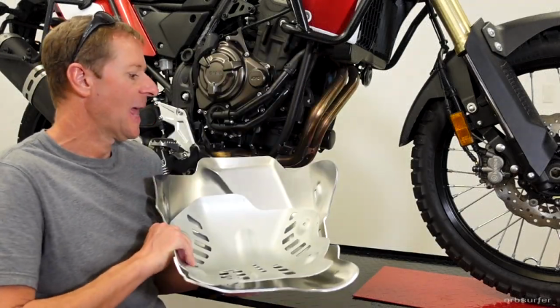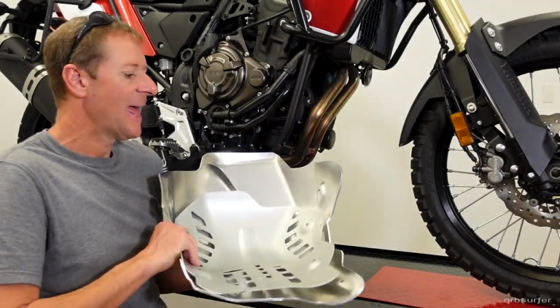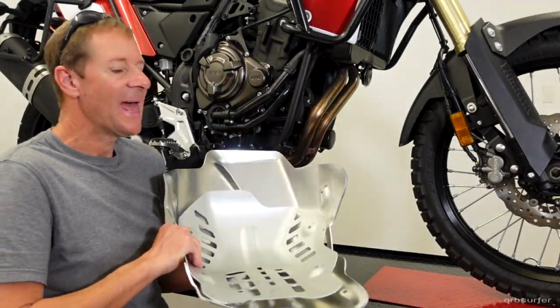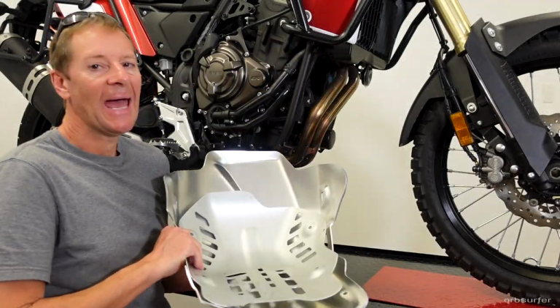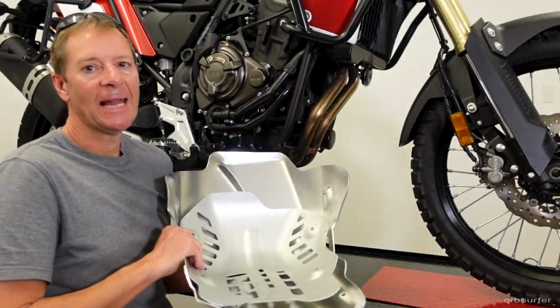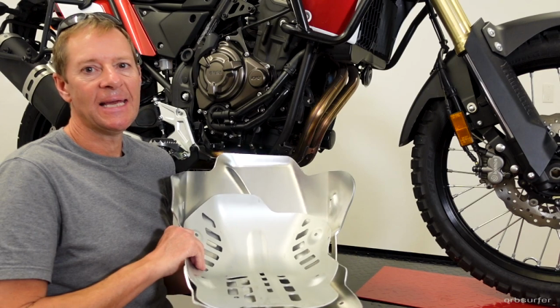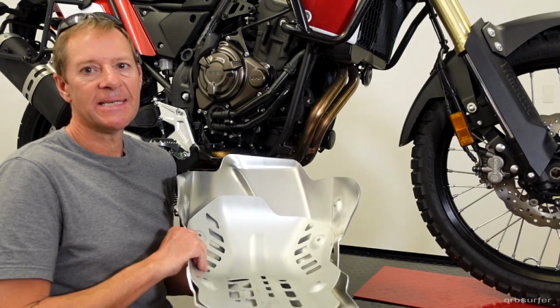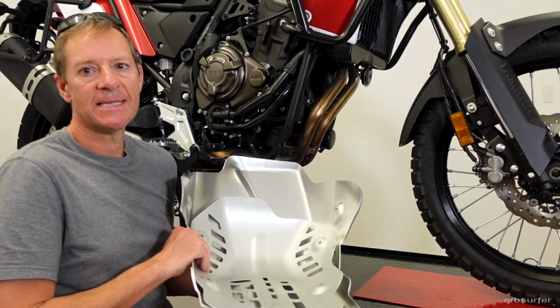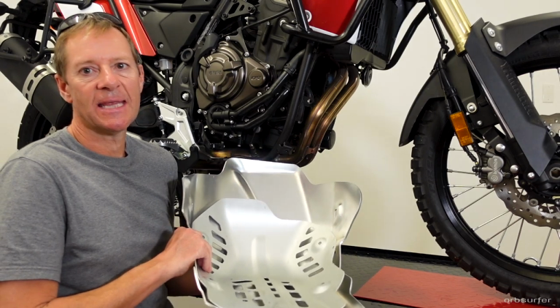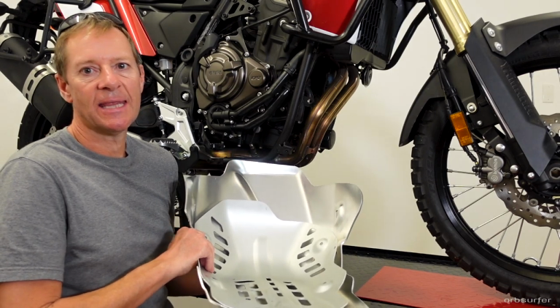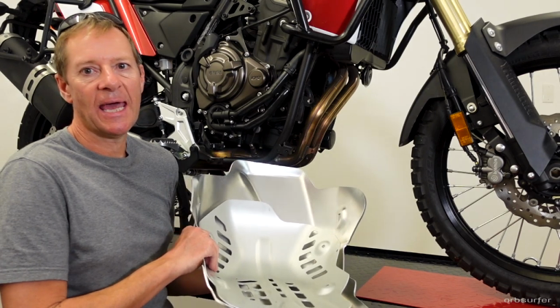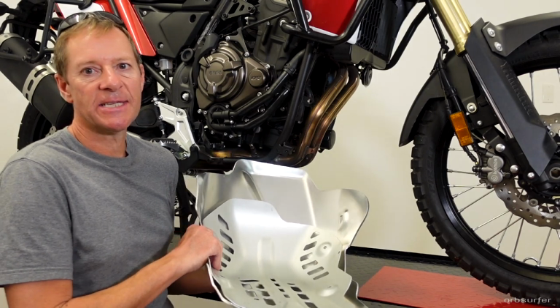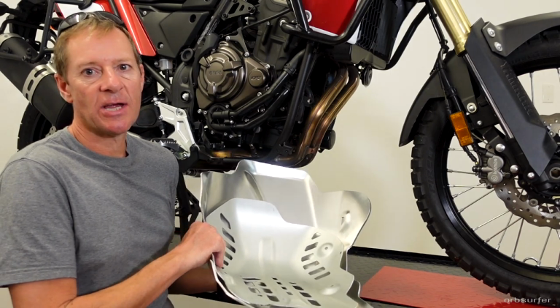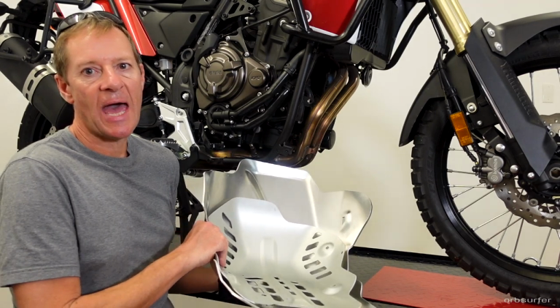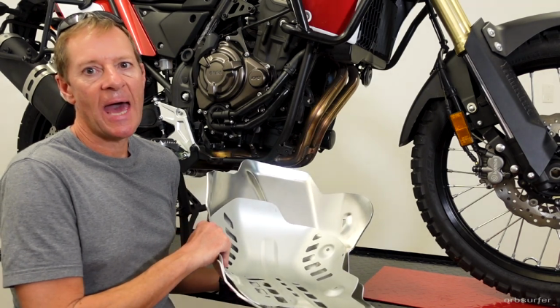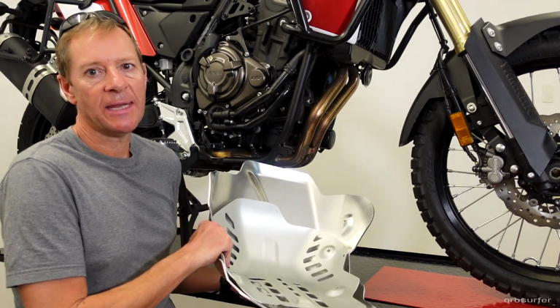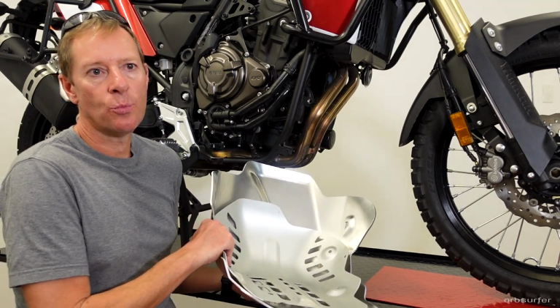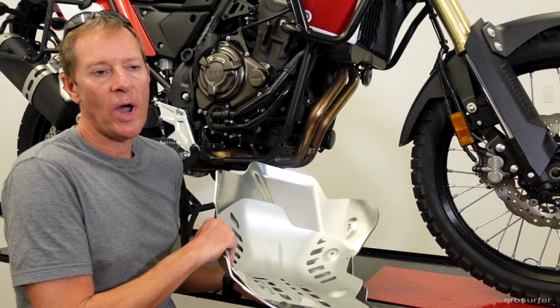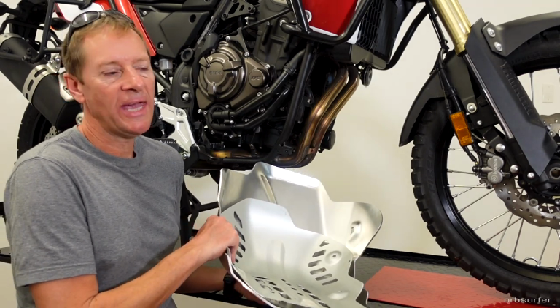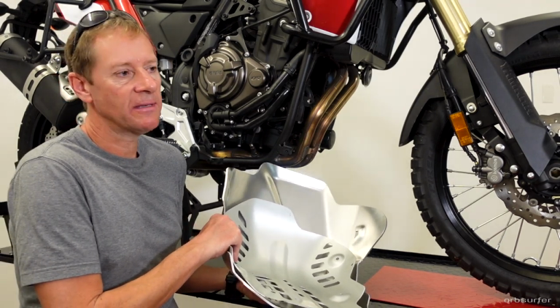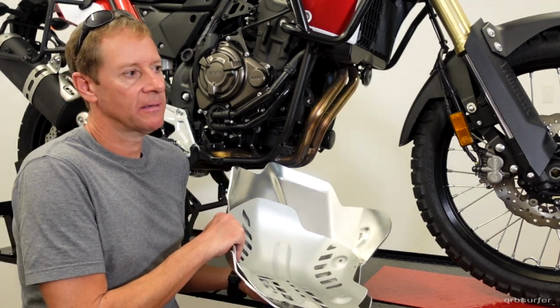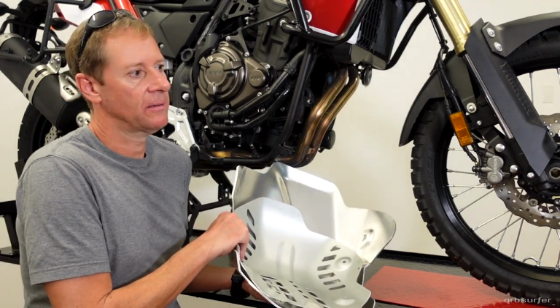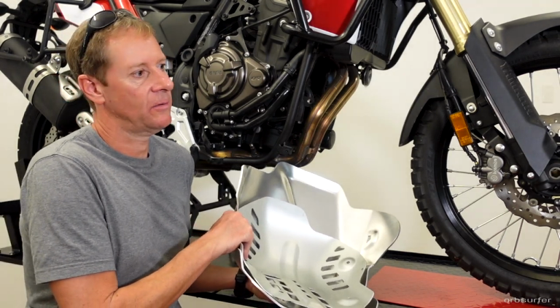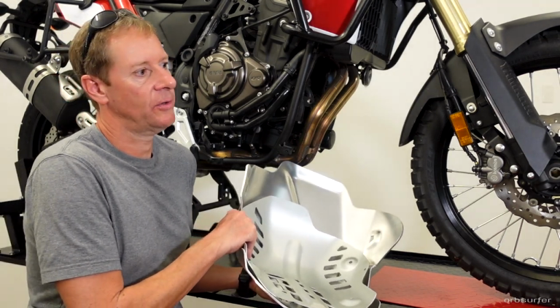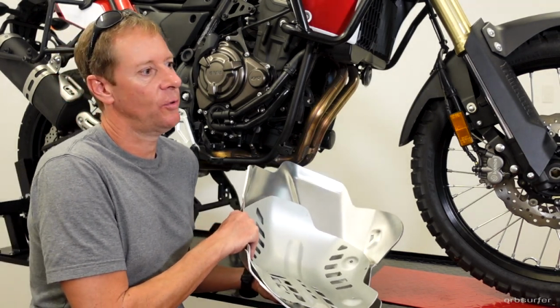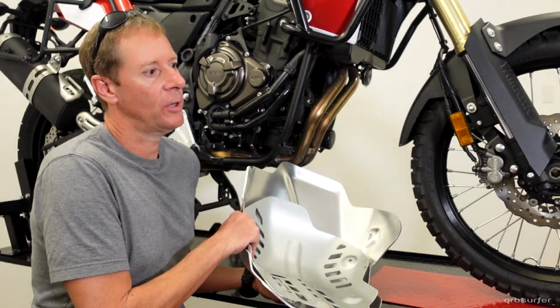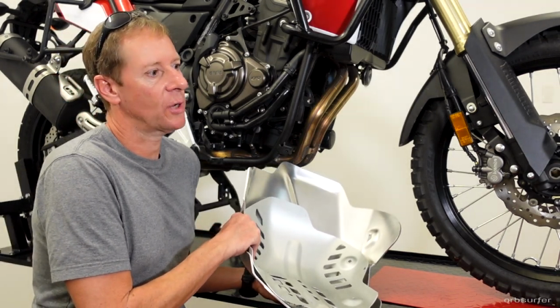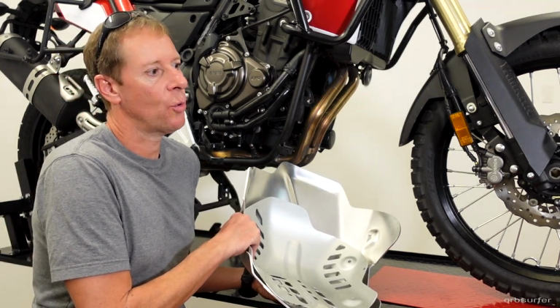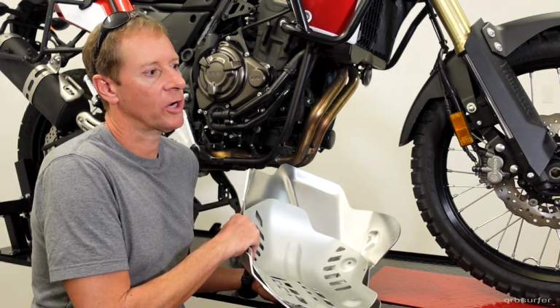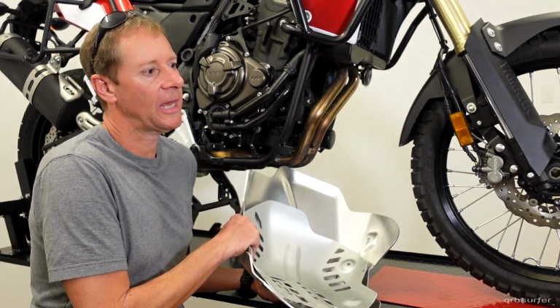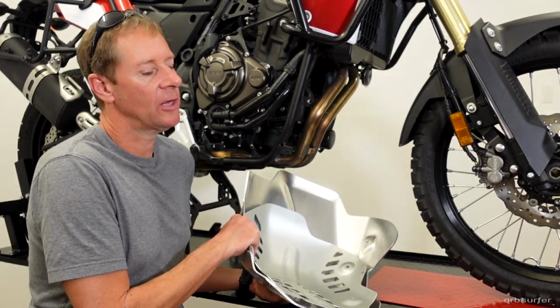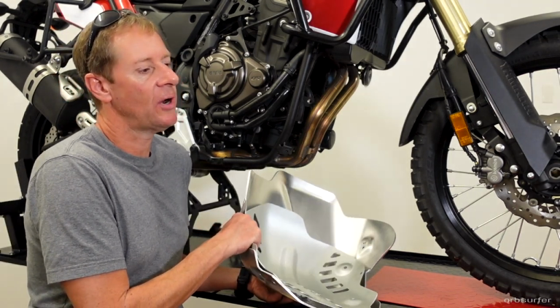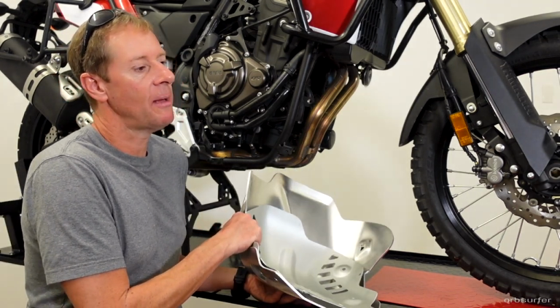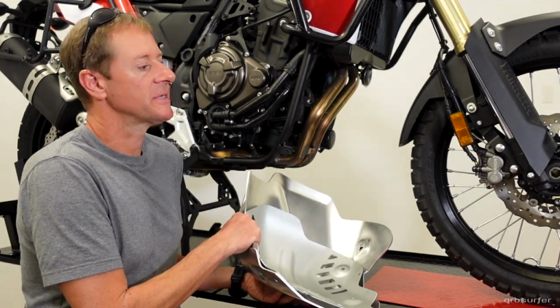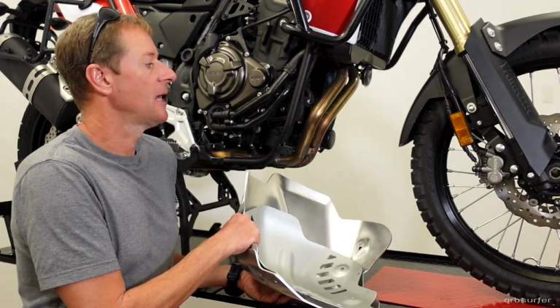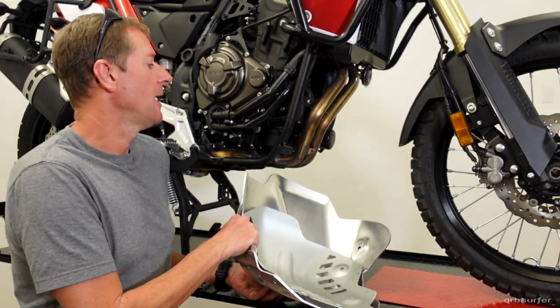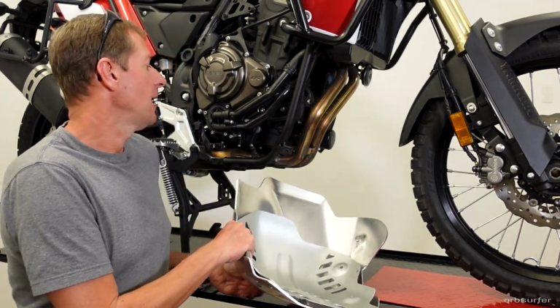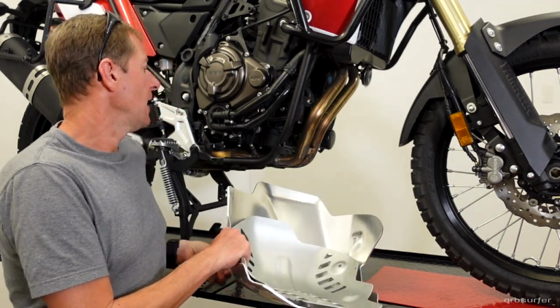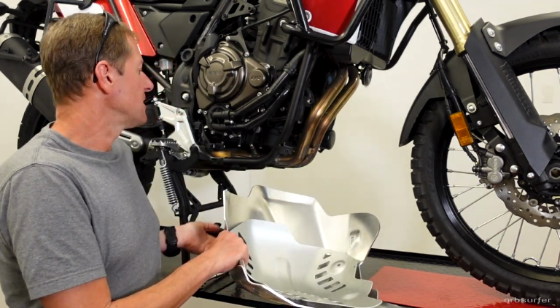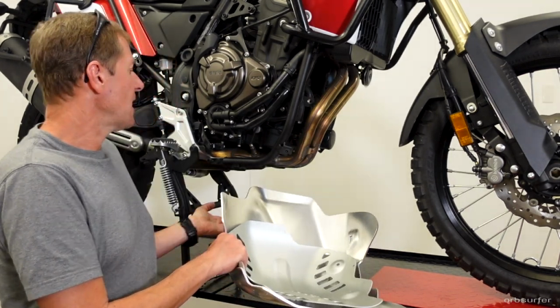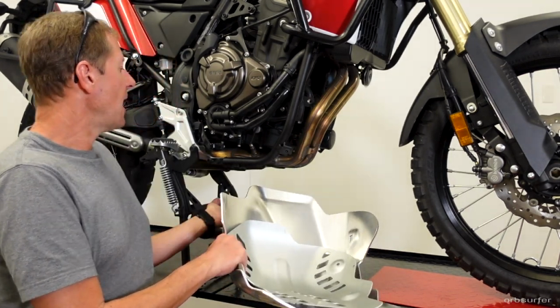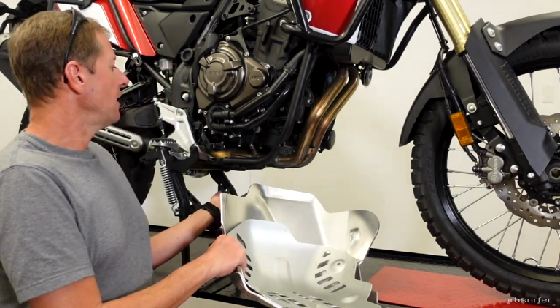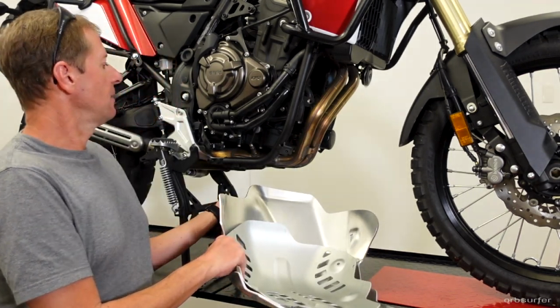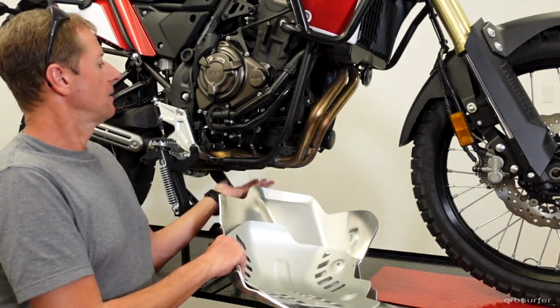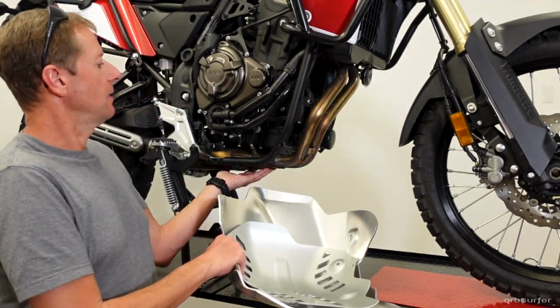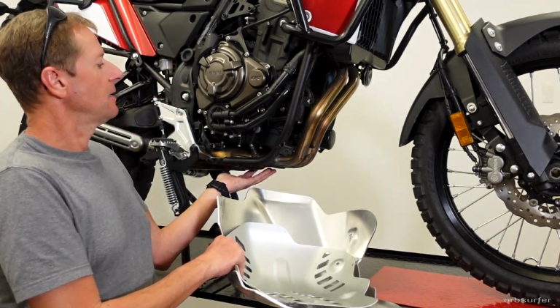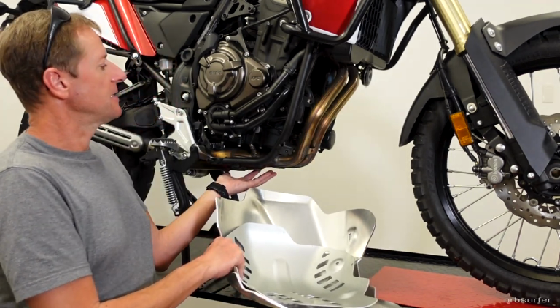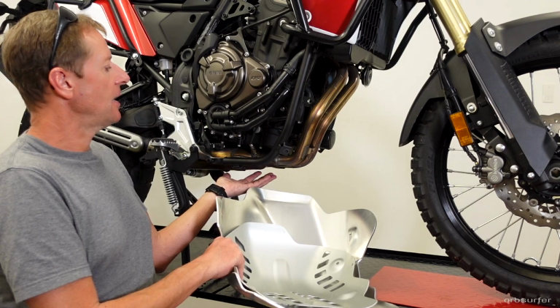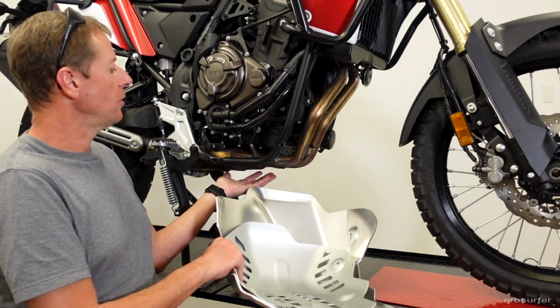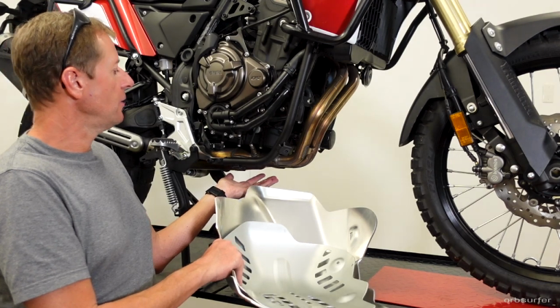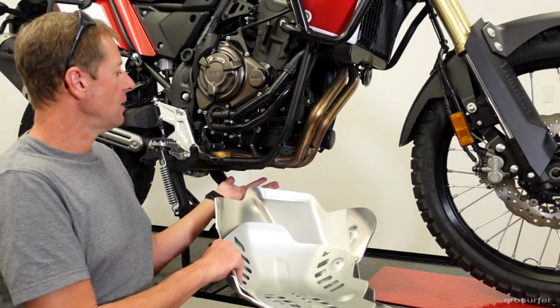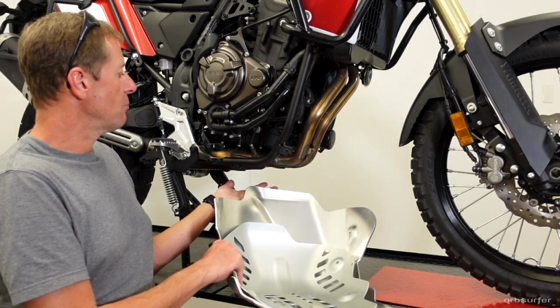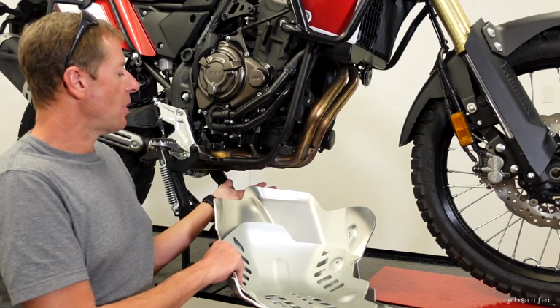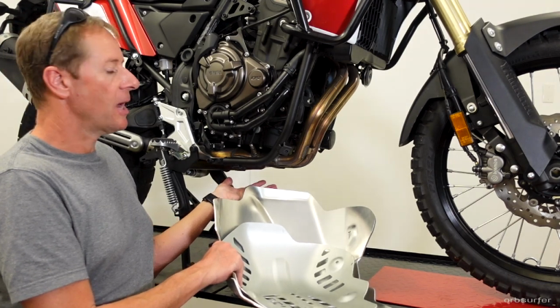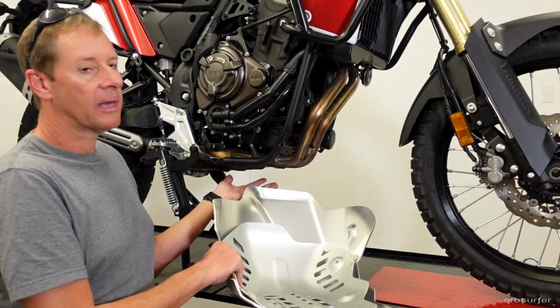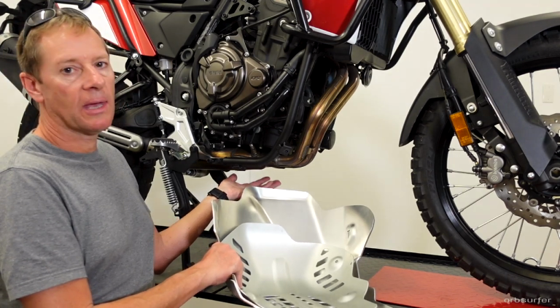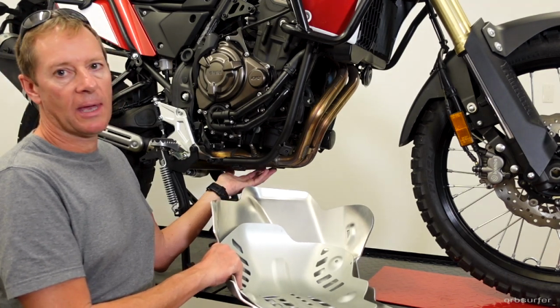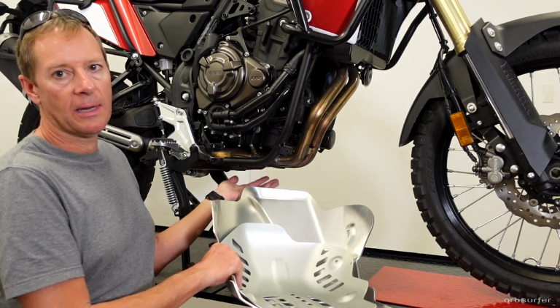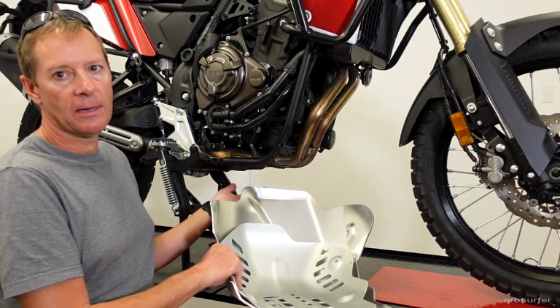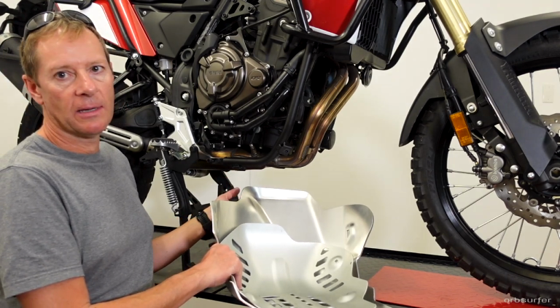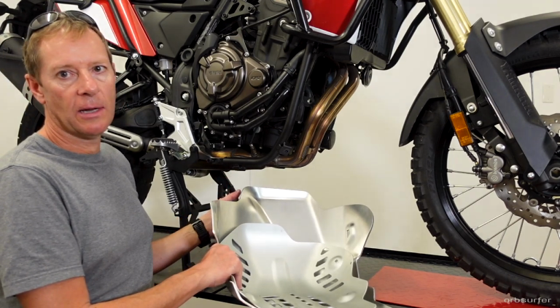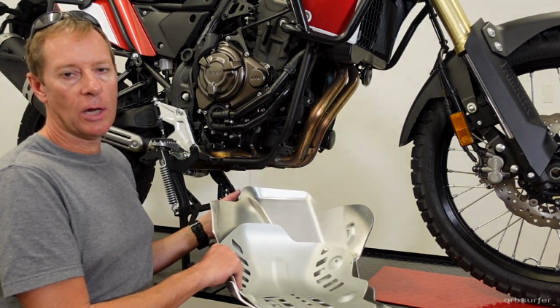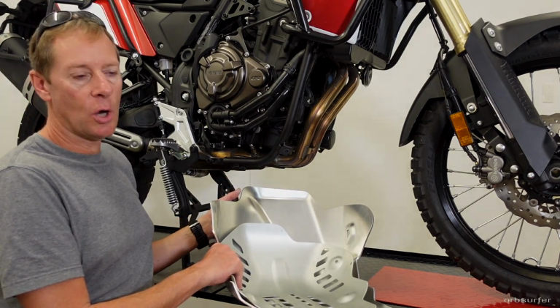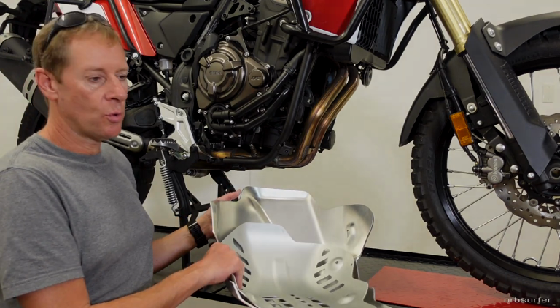The extra added weight of about 2.4 kilograms is at least added in the center of the bike, which is the ideal place for any additional load.